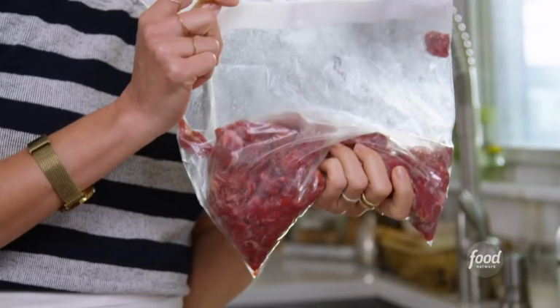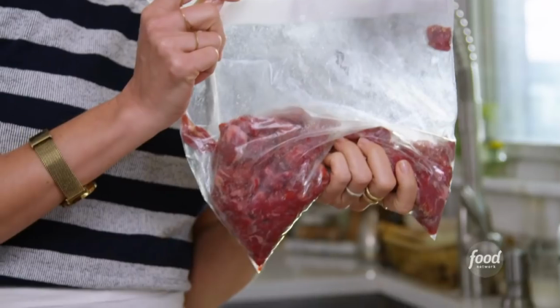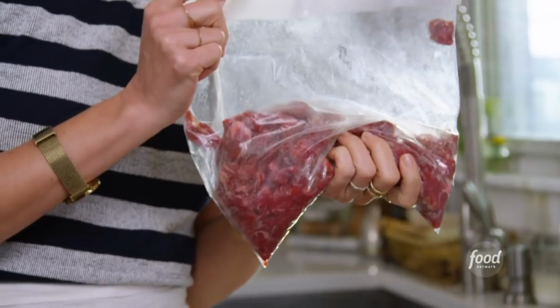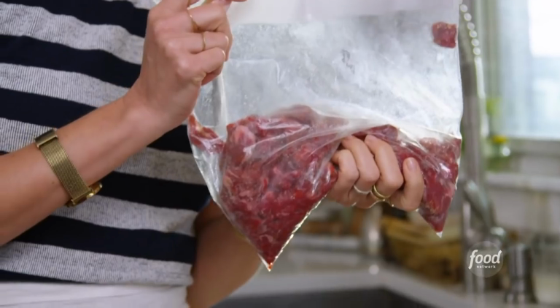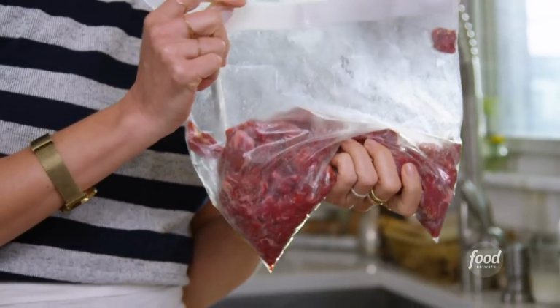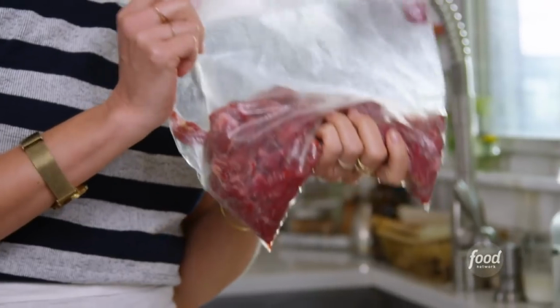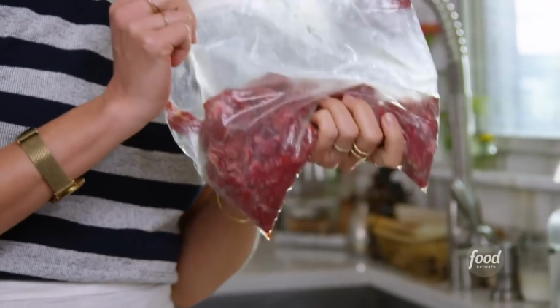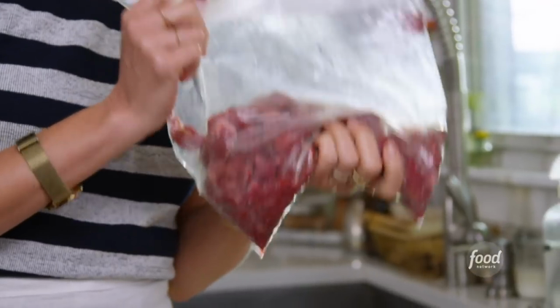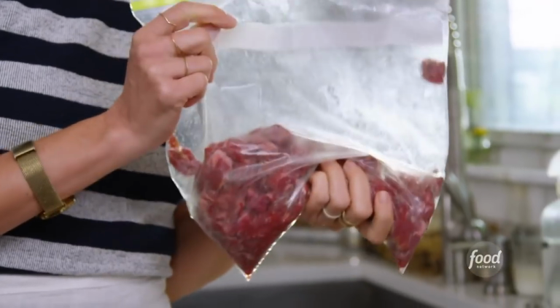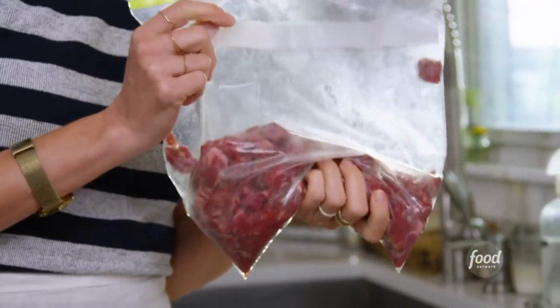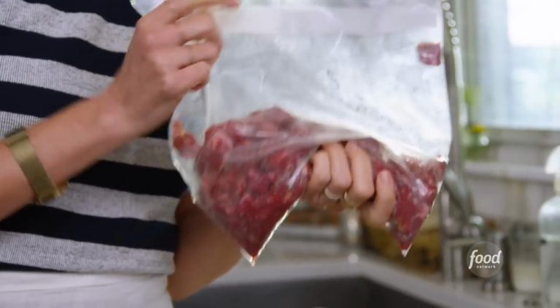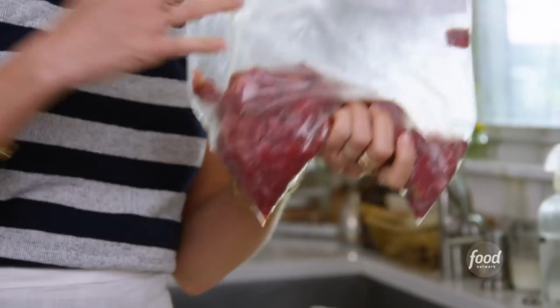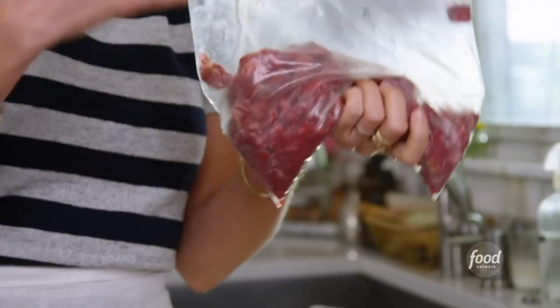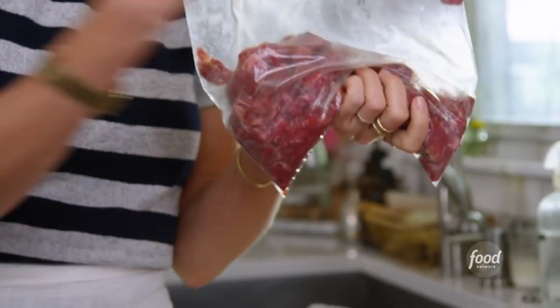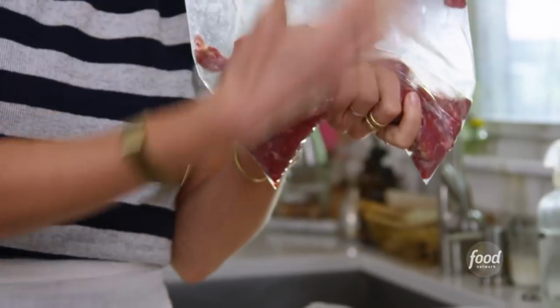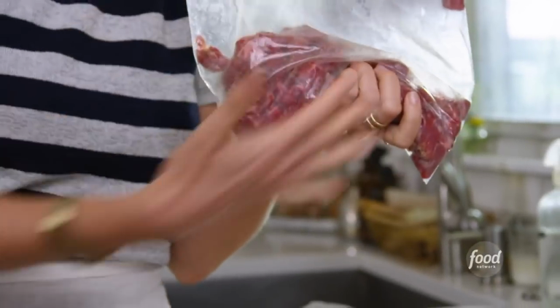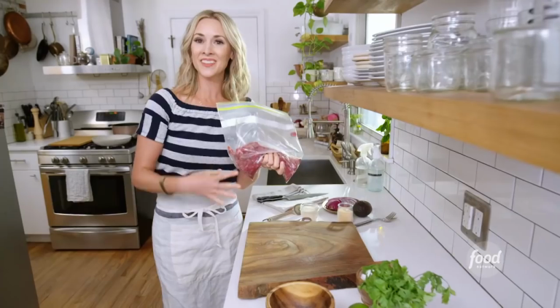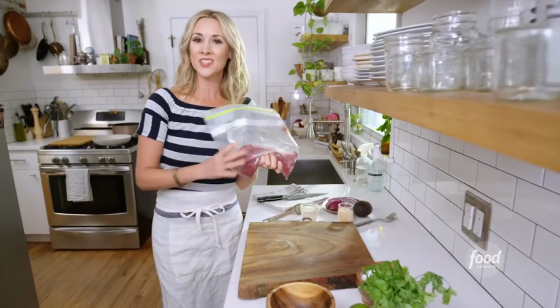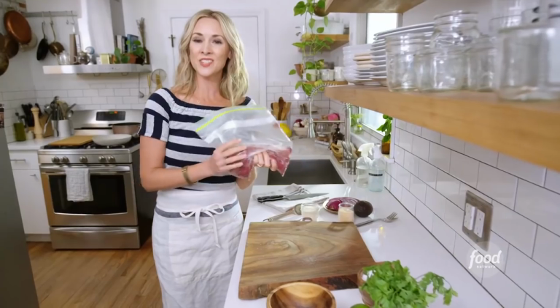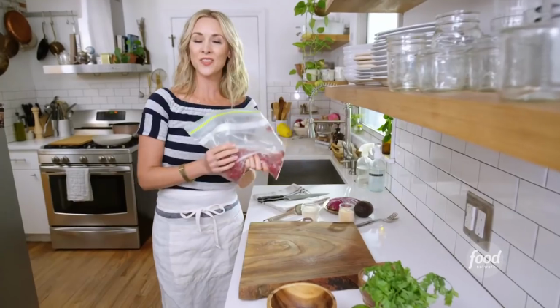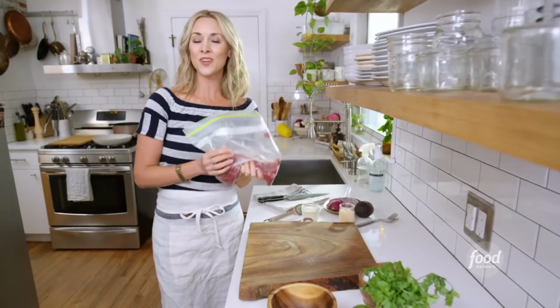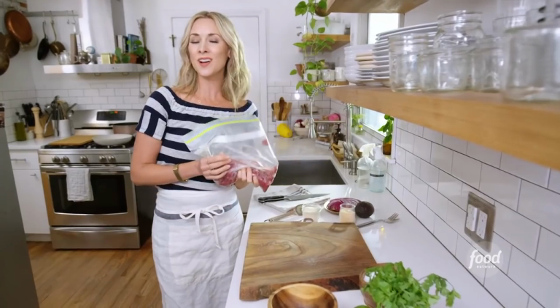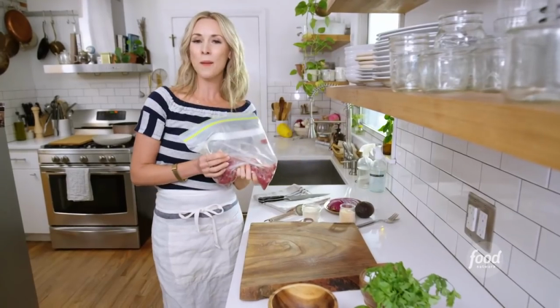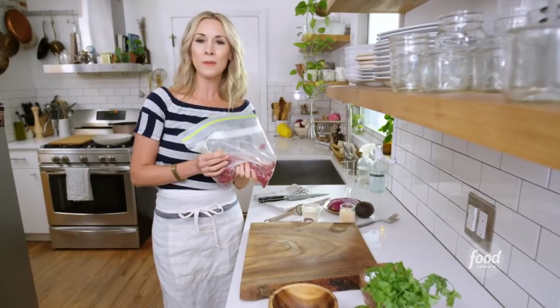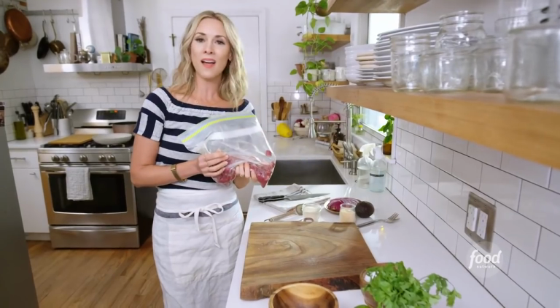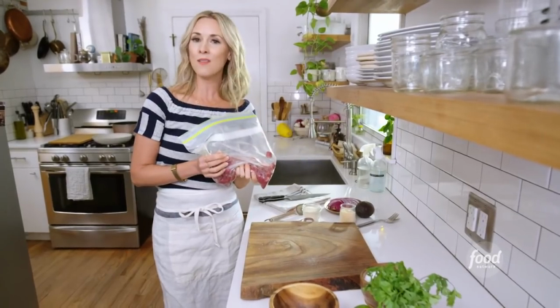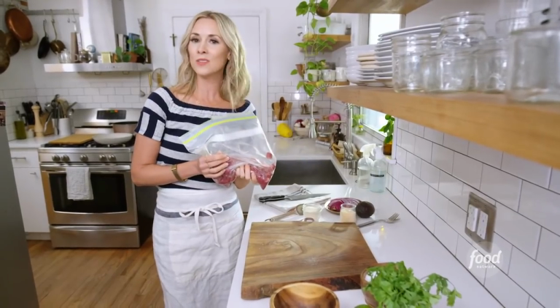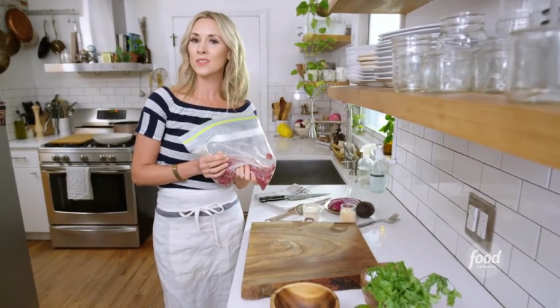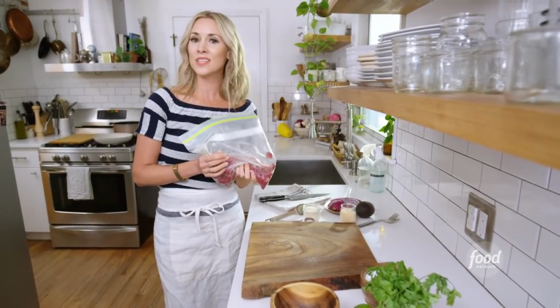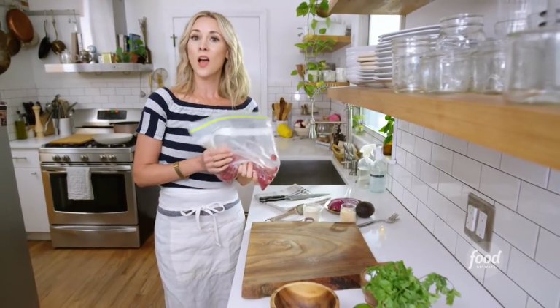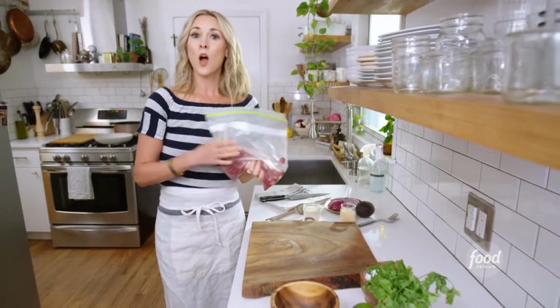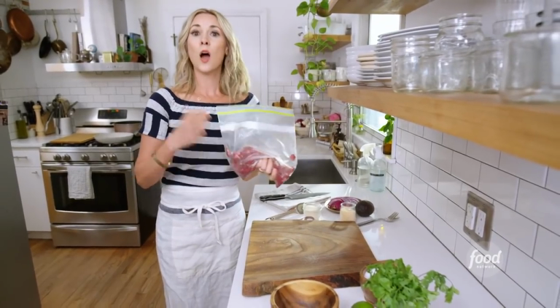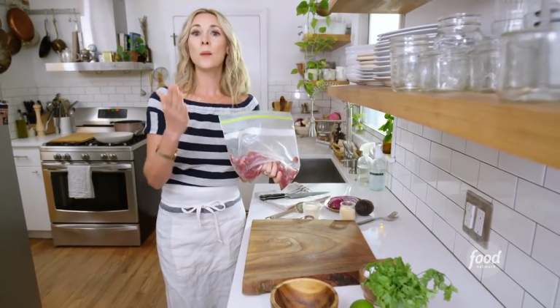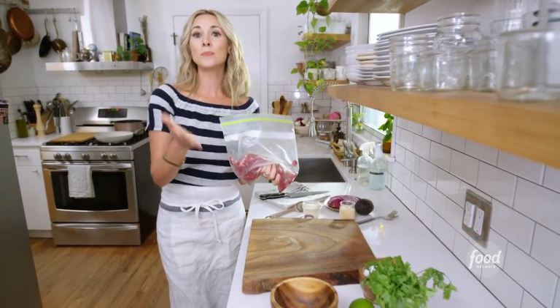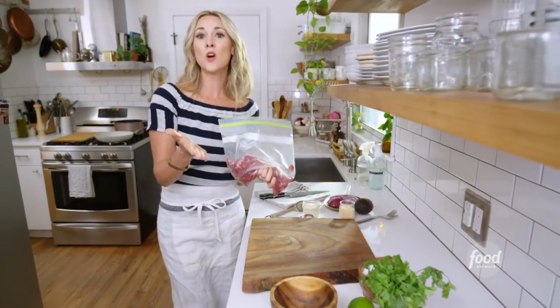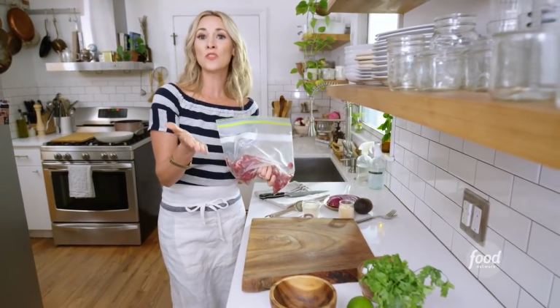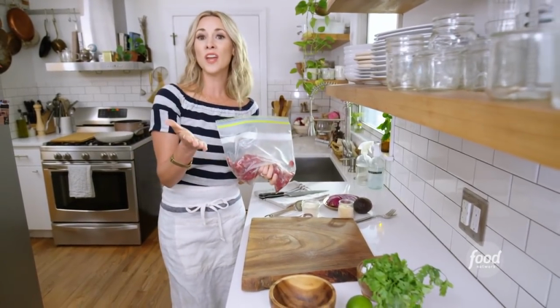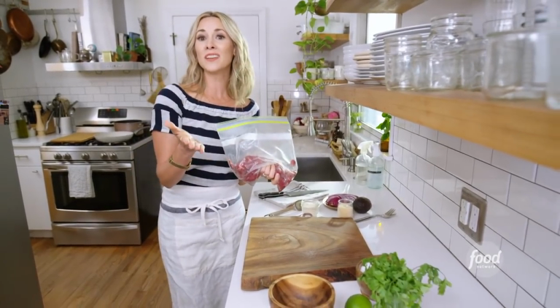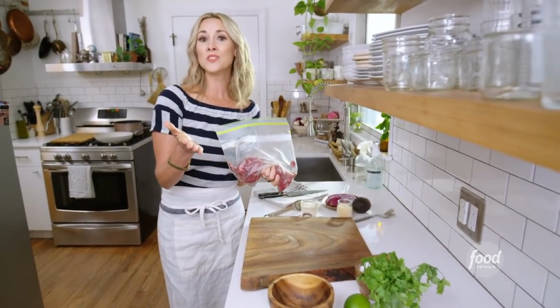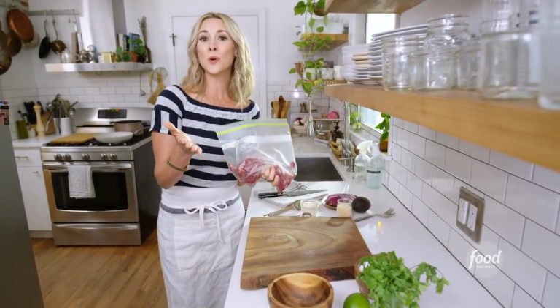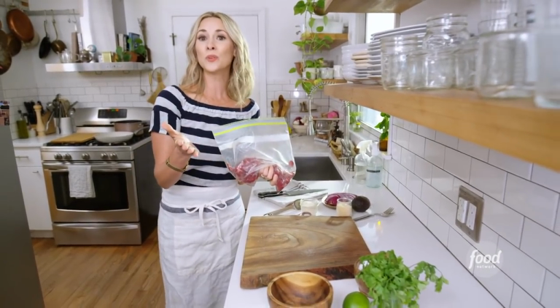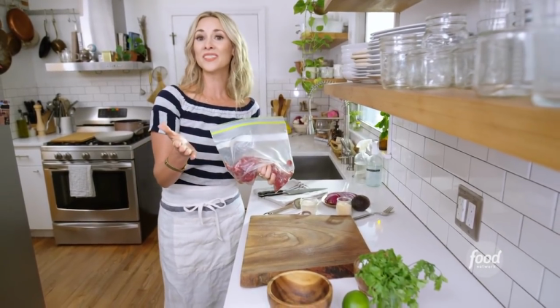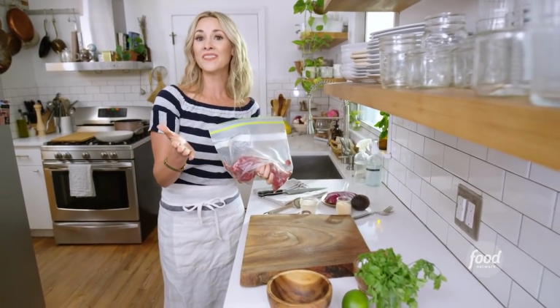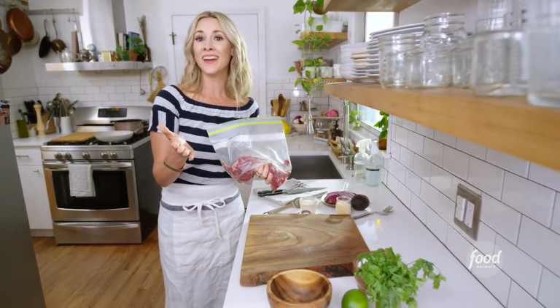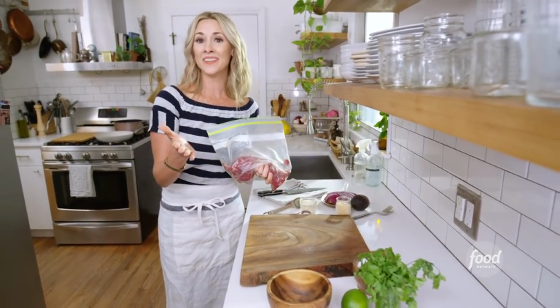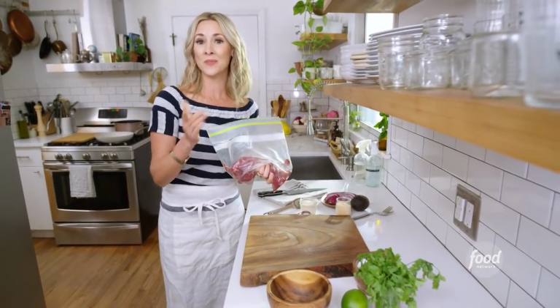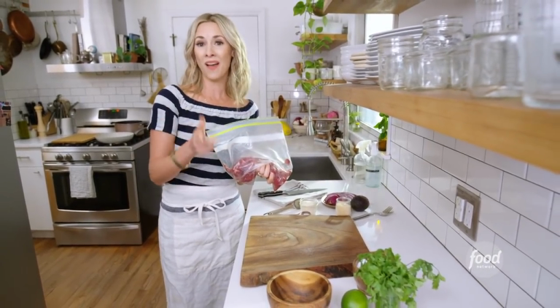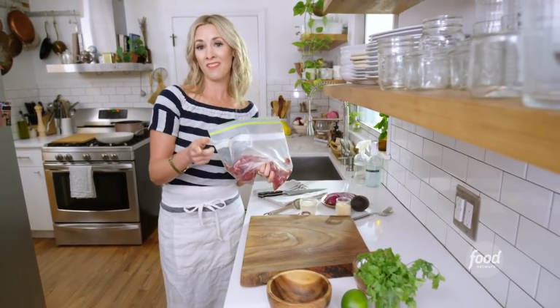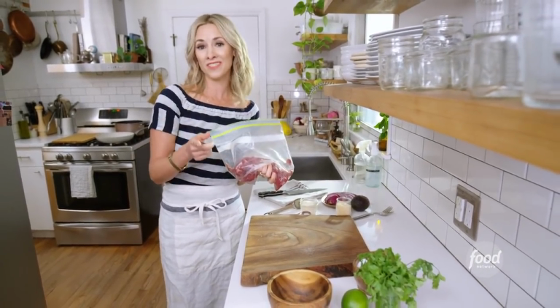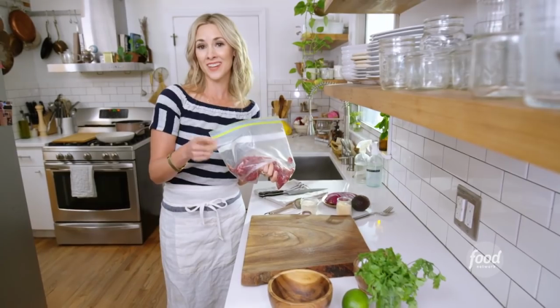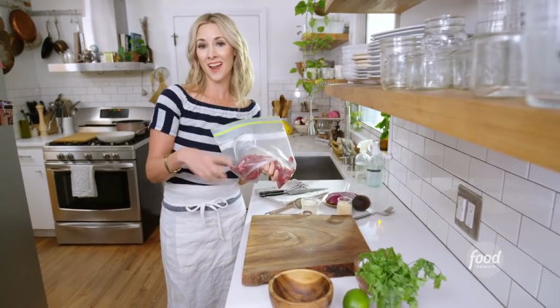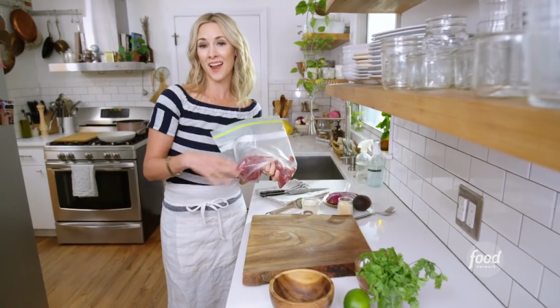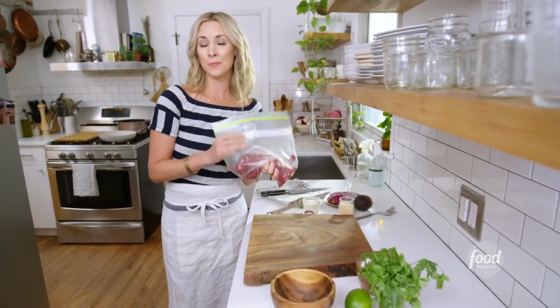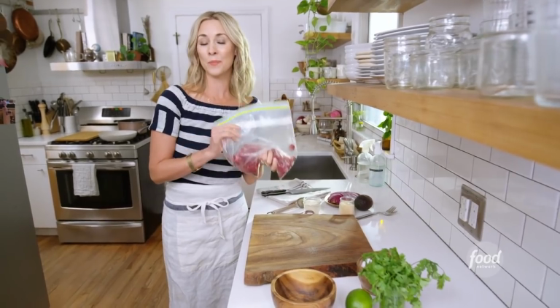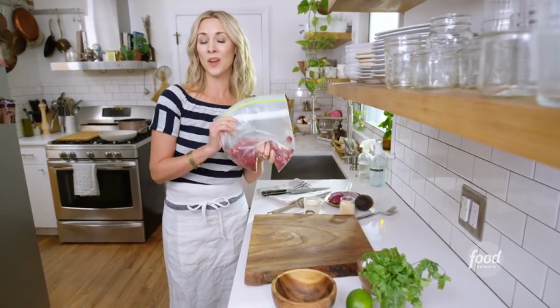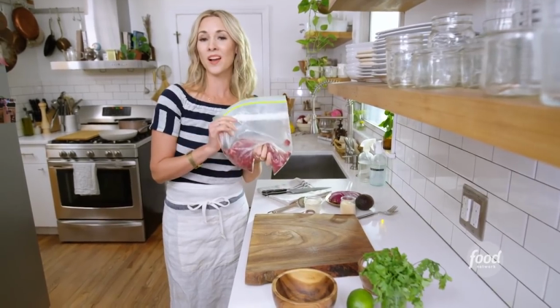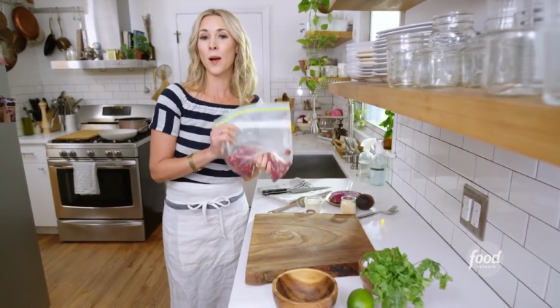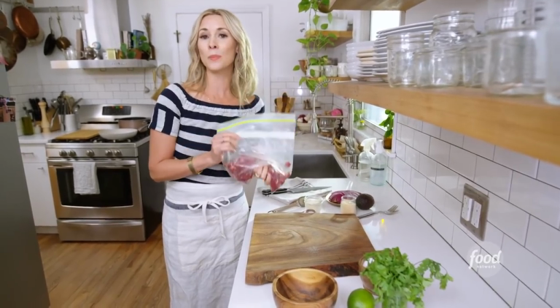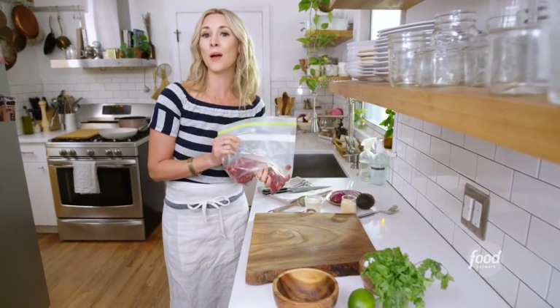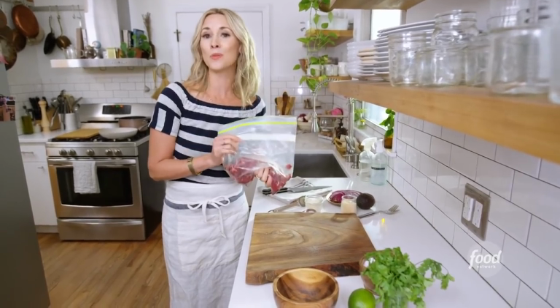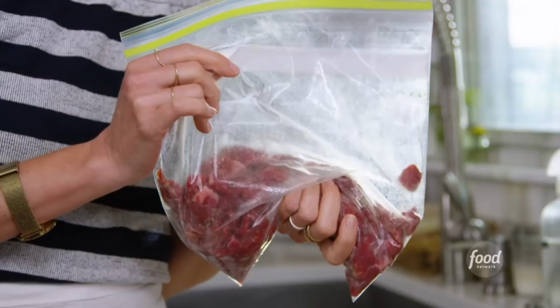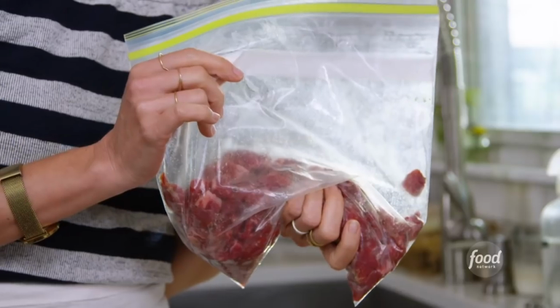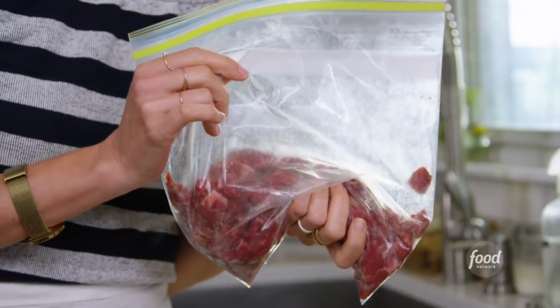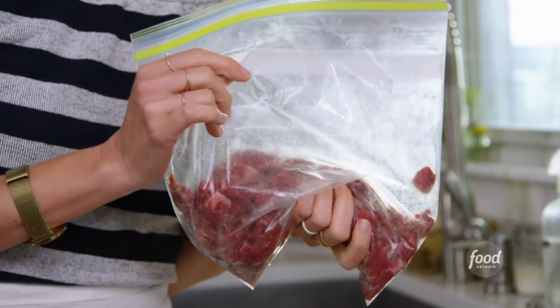I'm going to marinate this in the fridge for just a couple of hours. Up to overnight is totally fine if you have the time, but a couple hours will do.